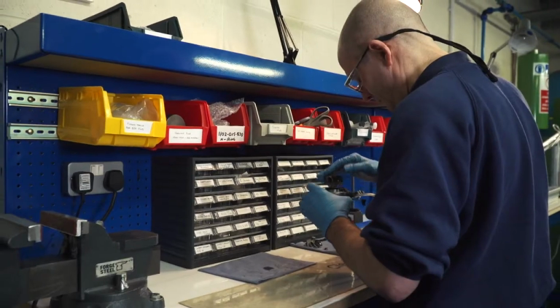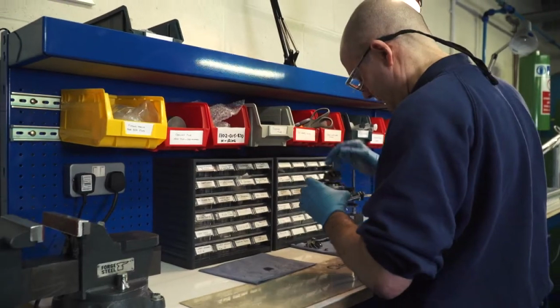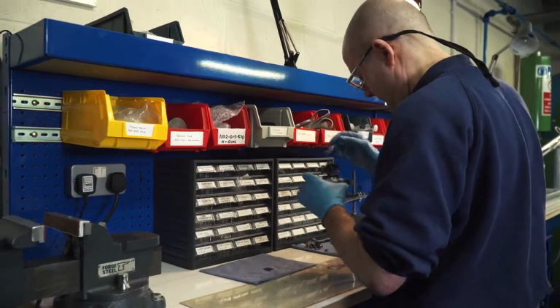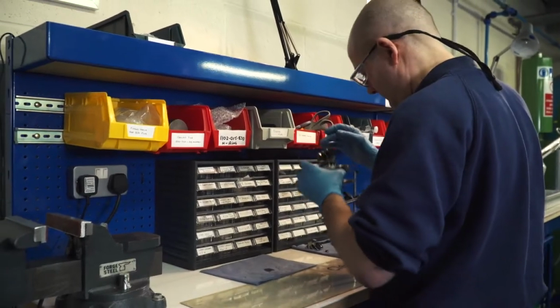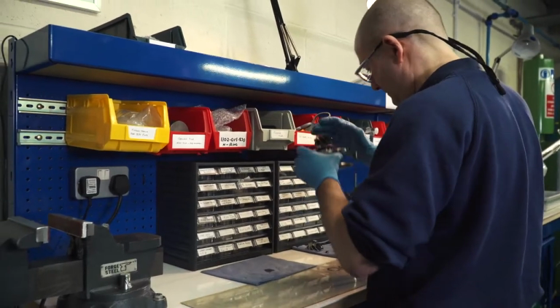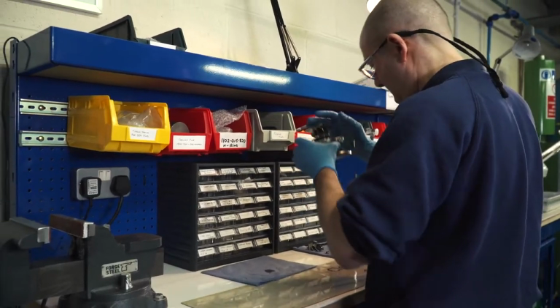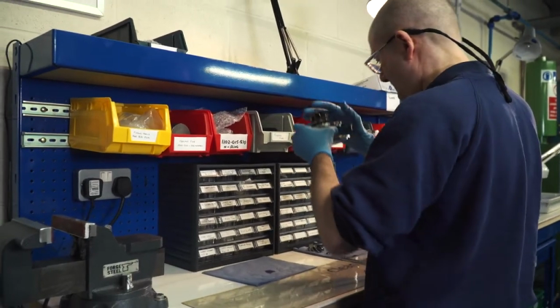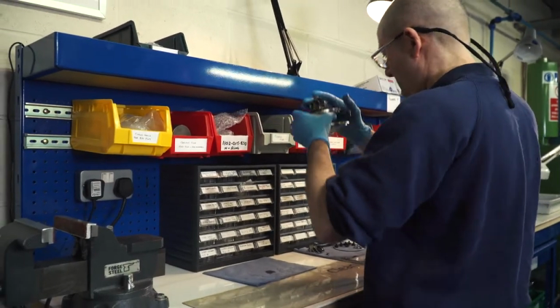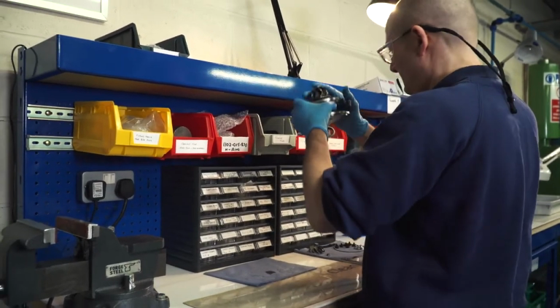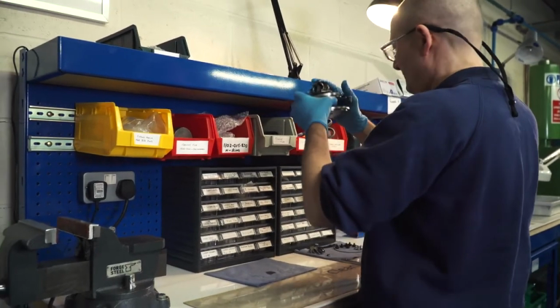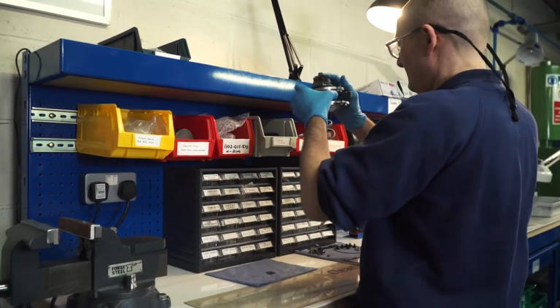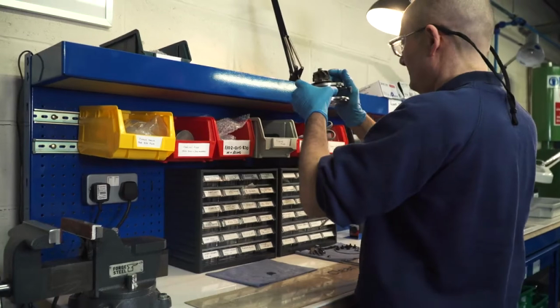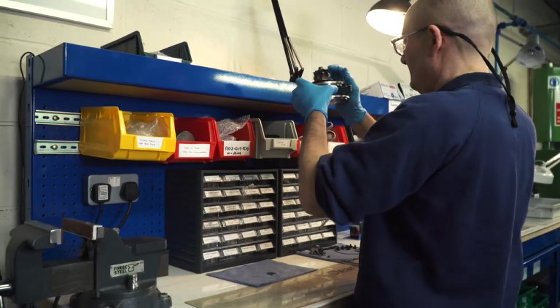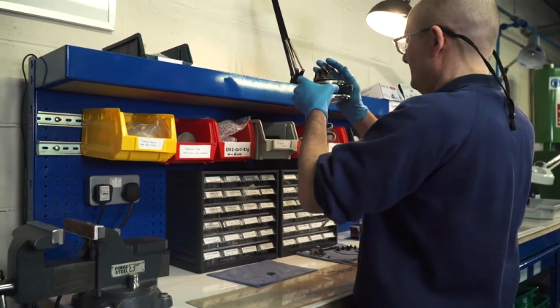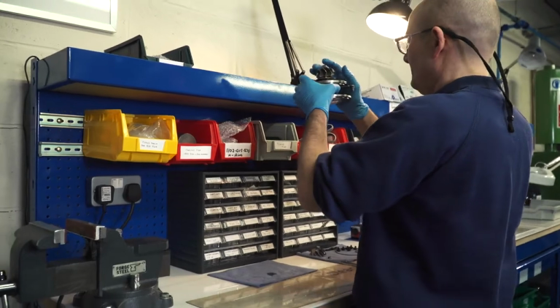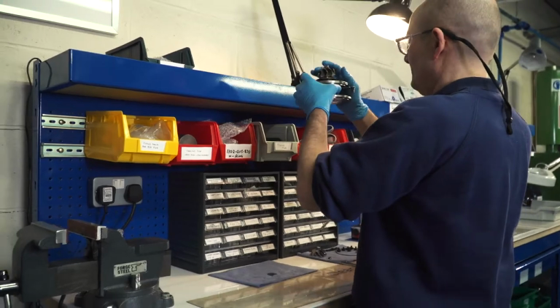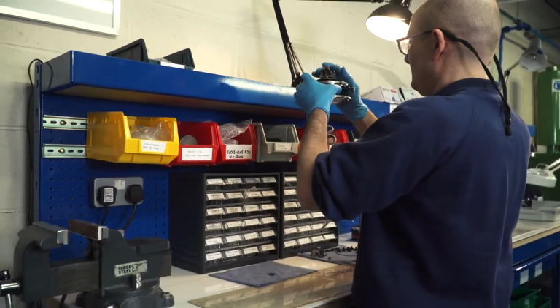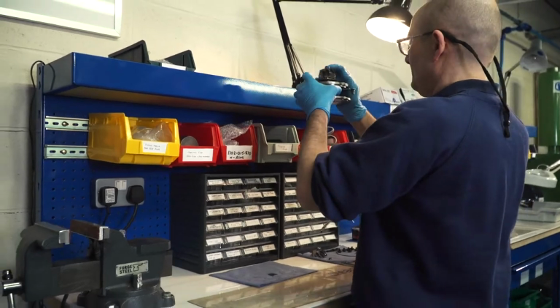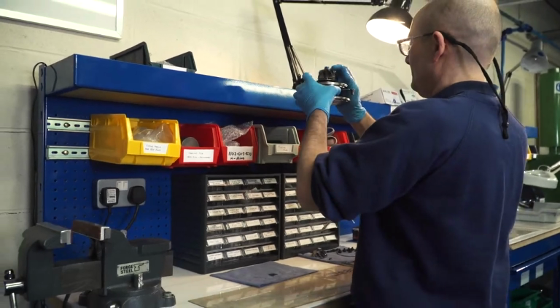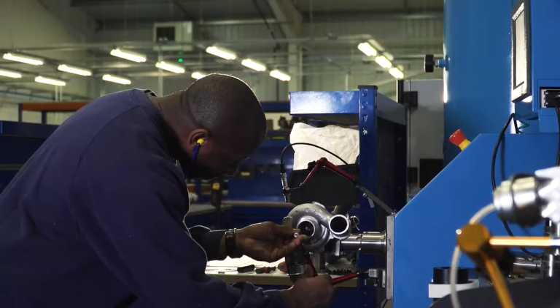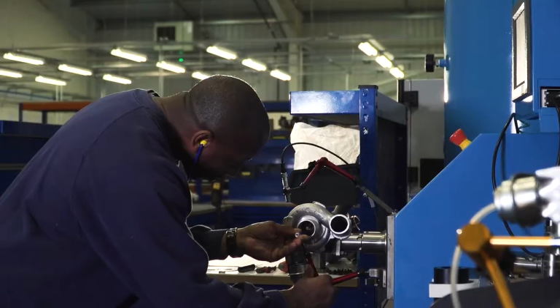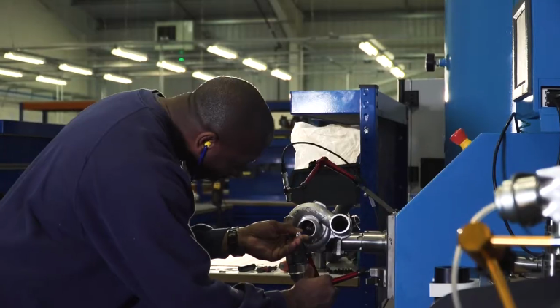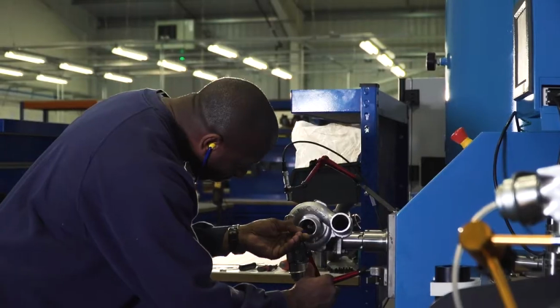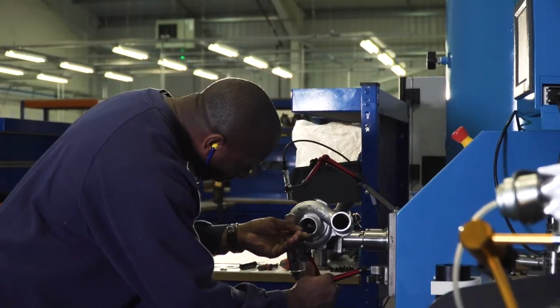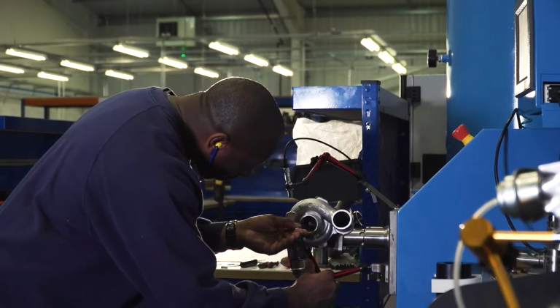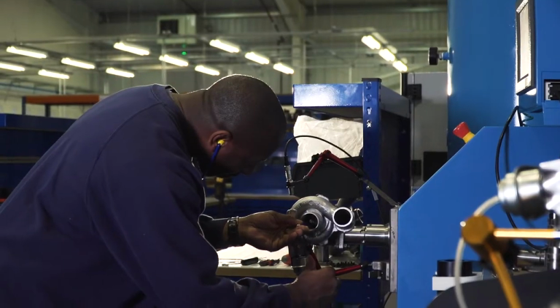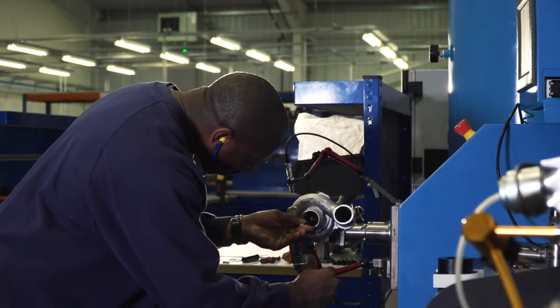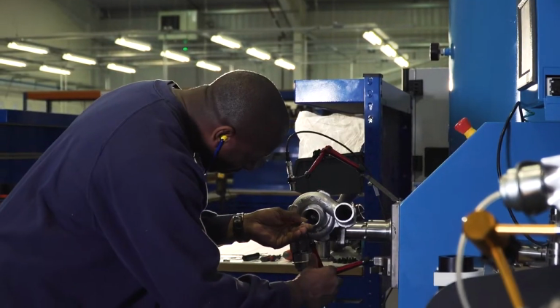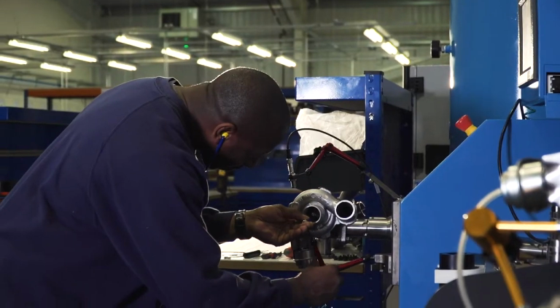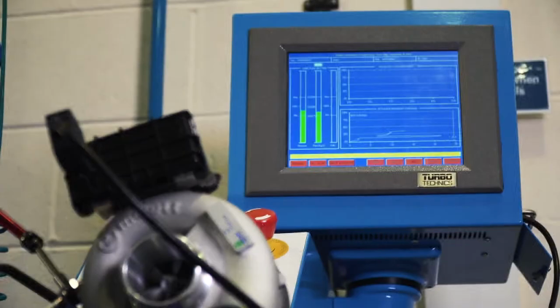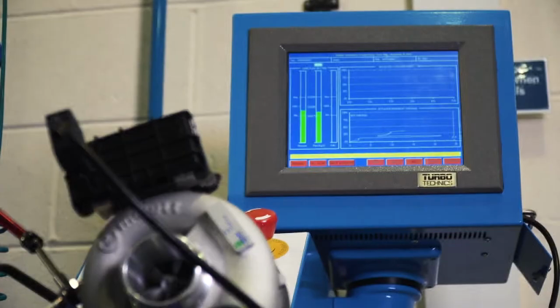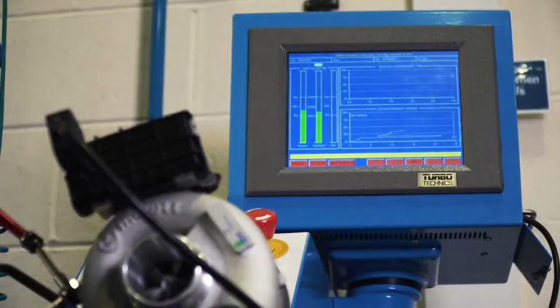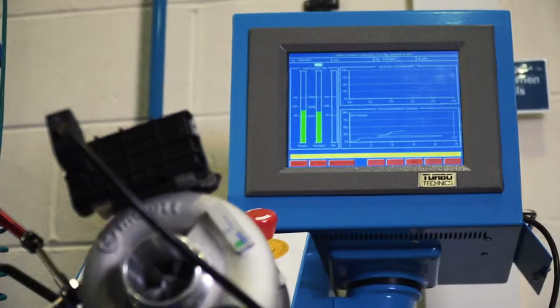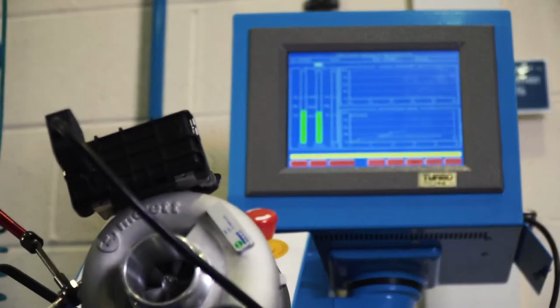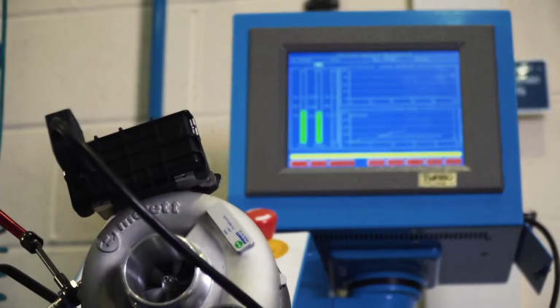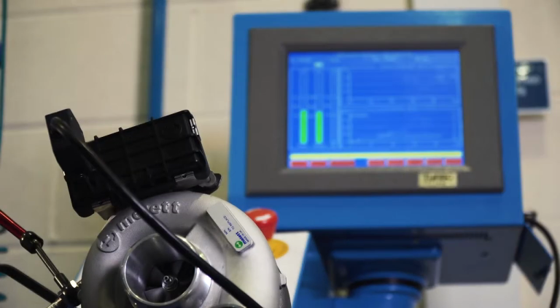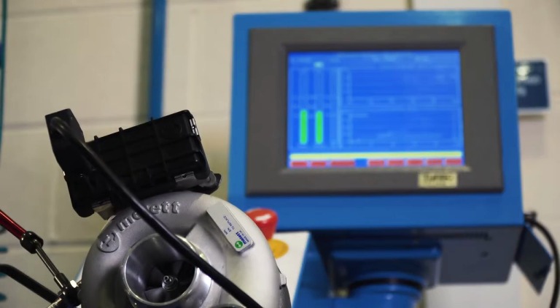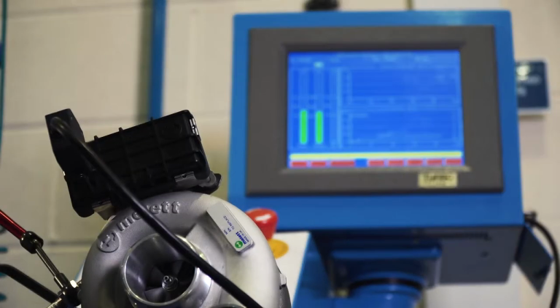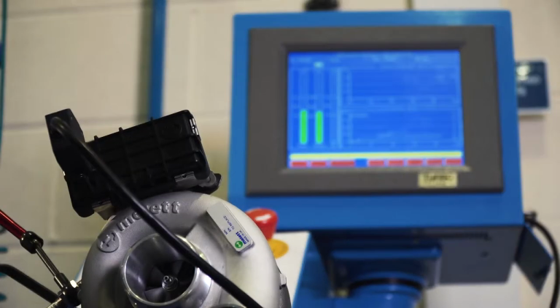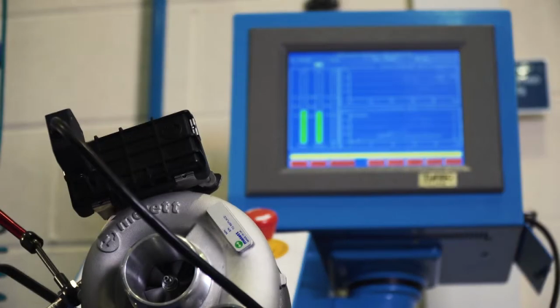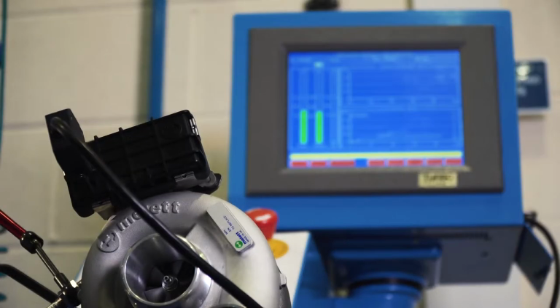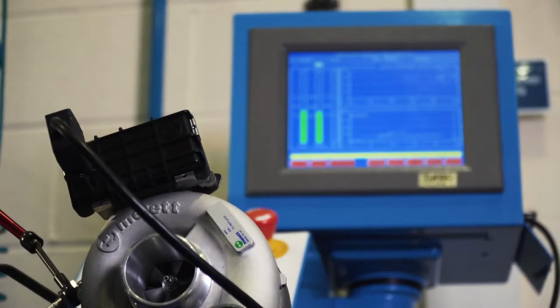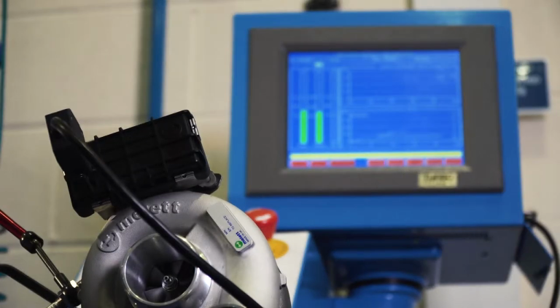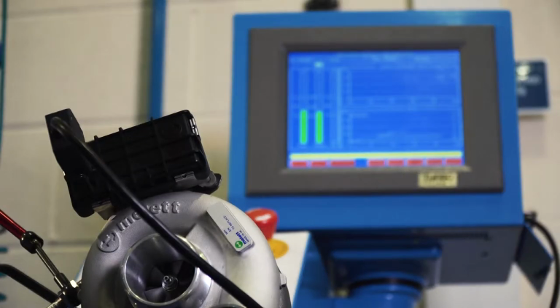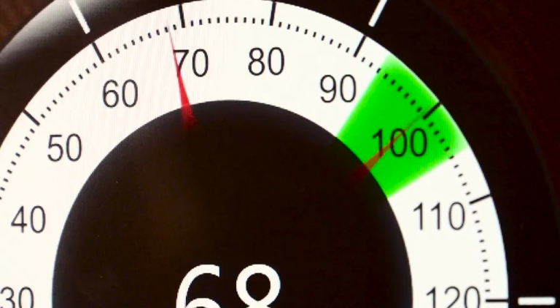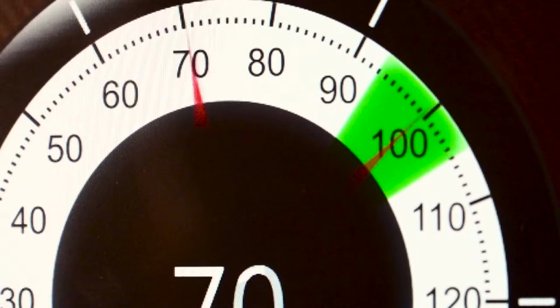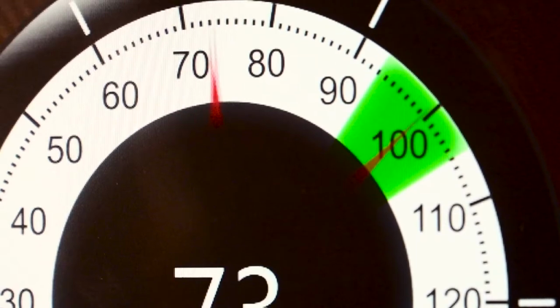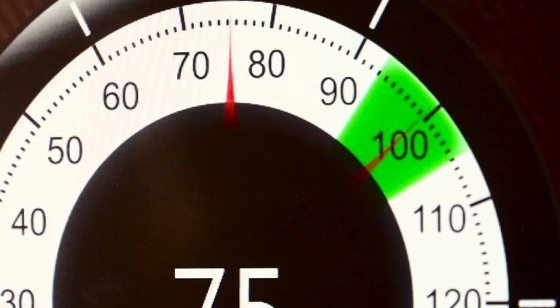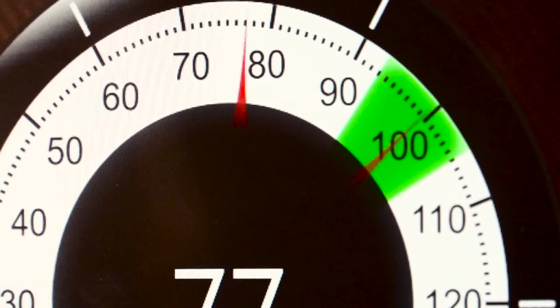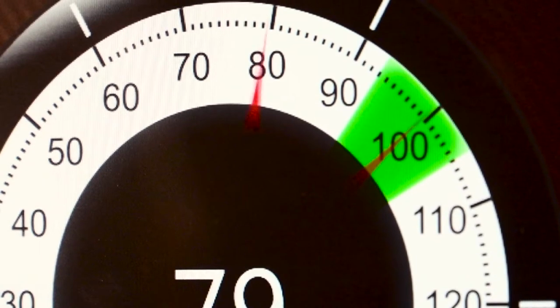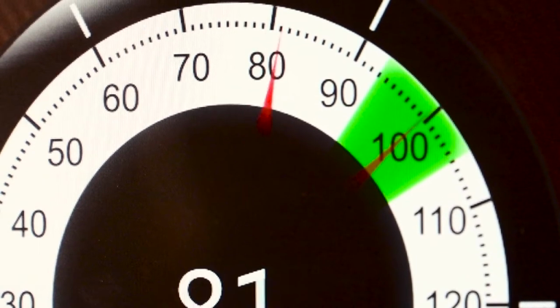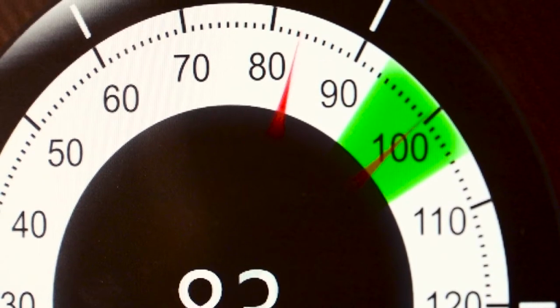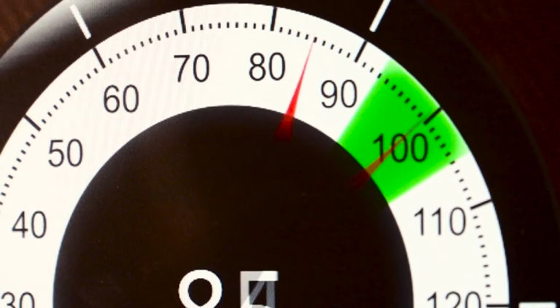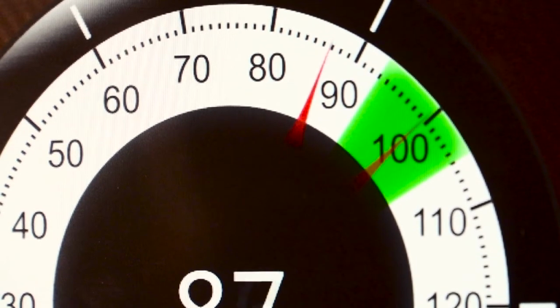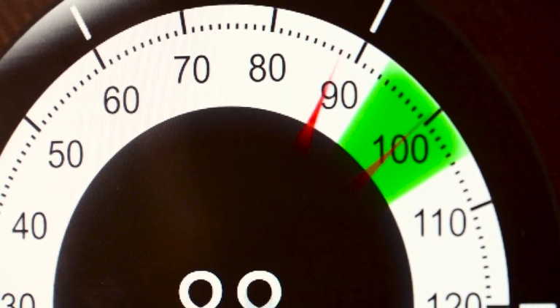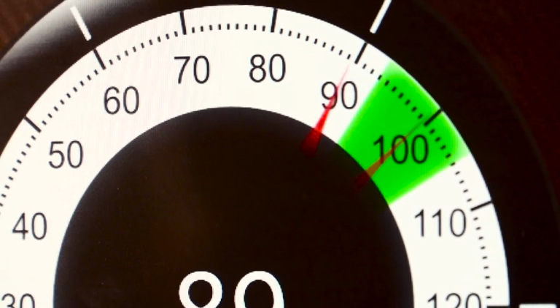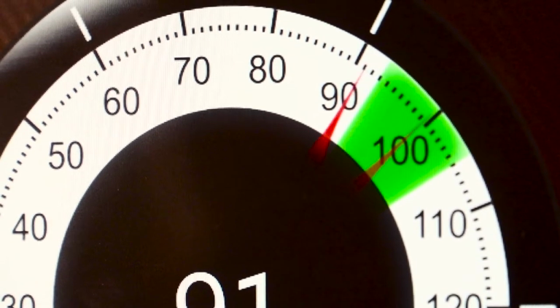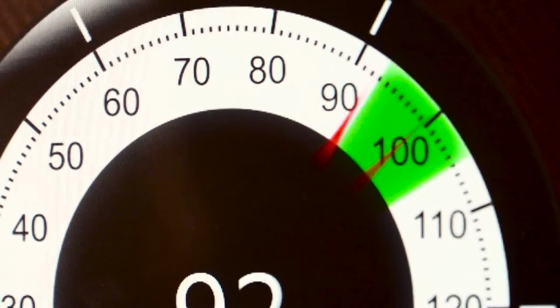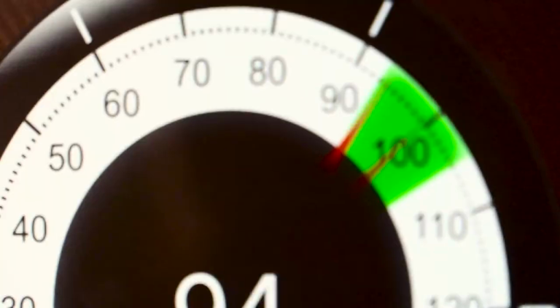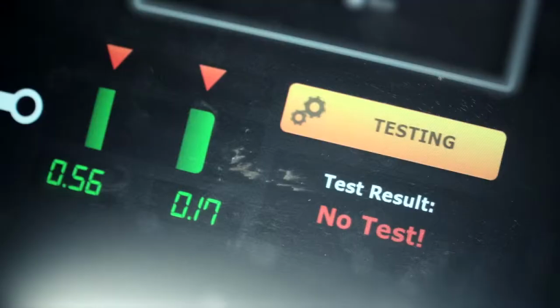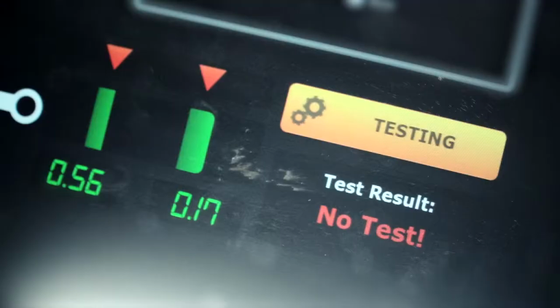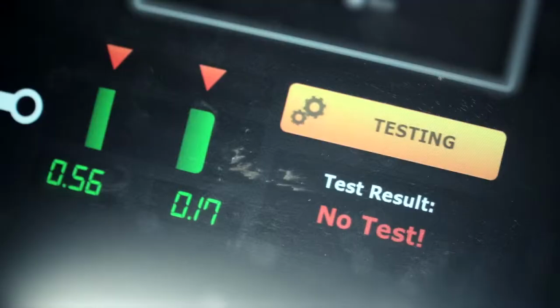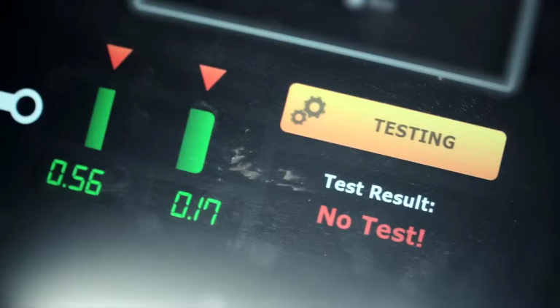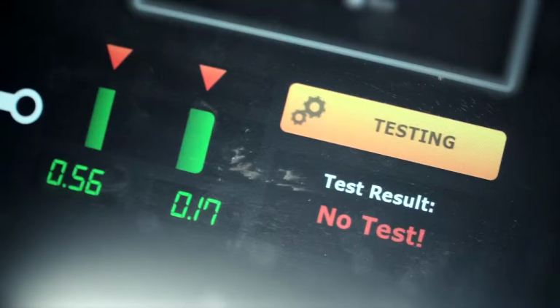Involved in that process is flow testing. We have to make sure that all our turbochargers meet the exacting standards of the OE.